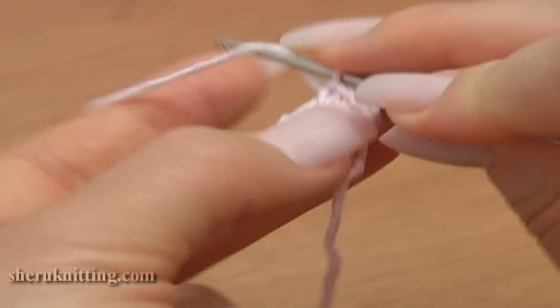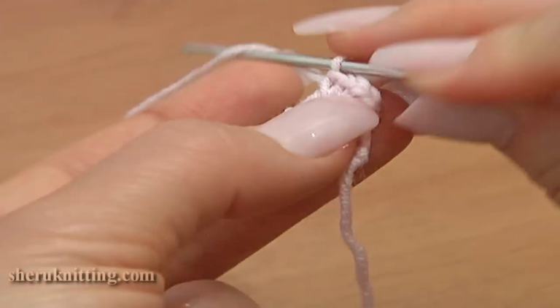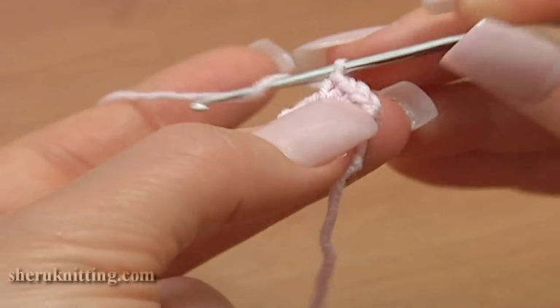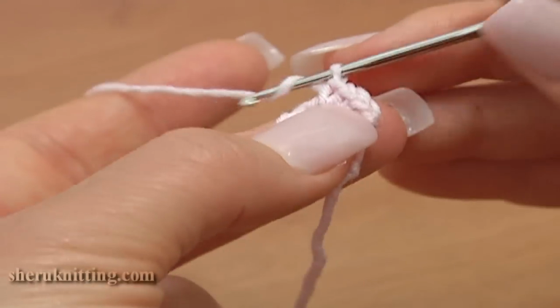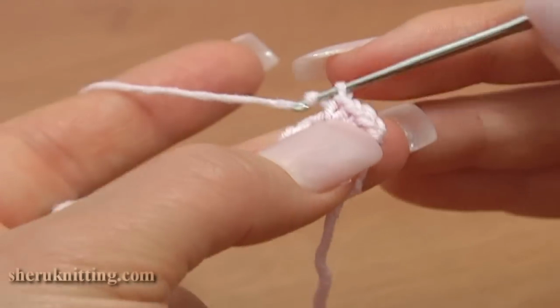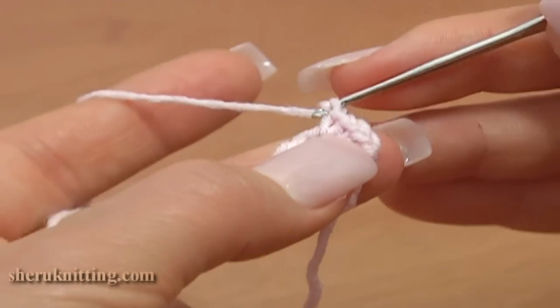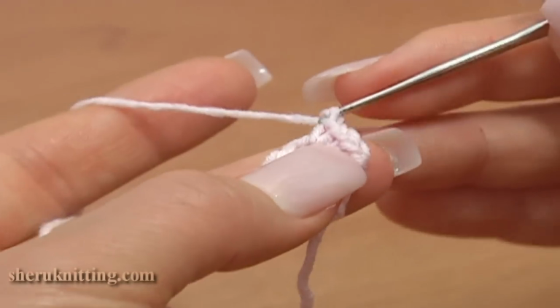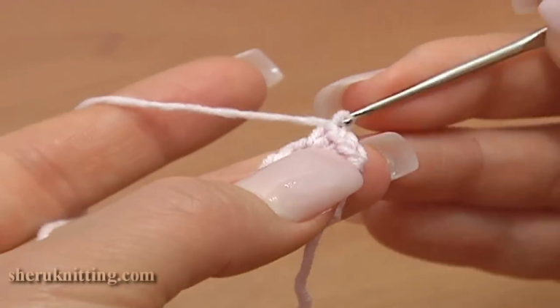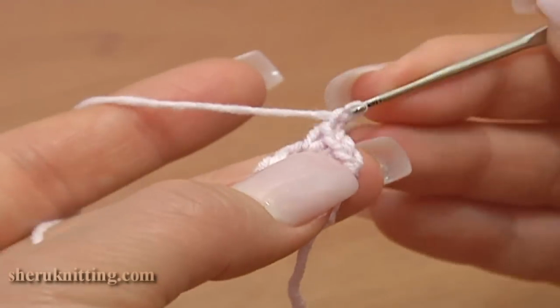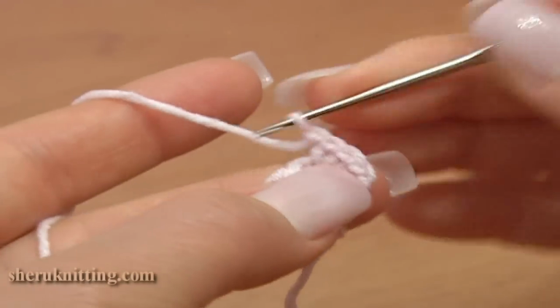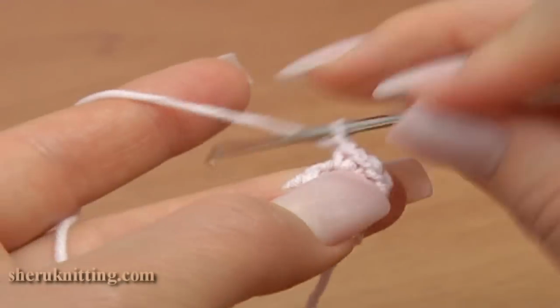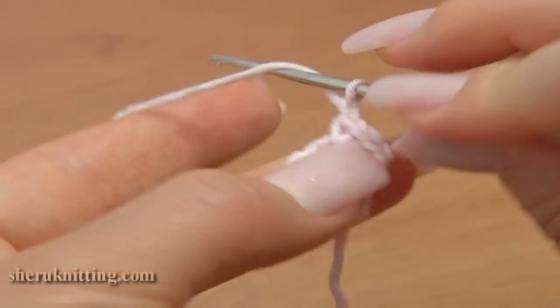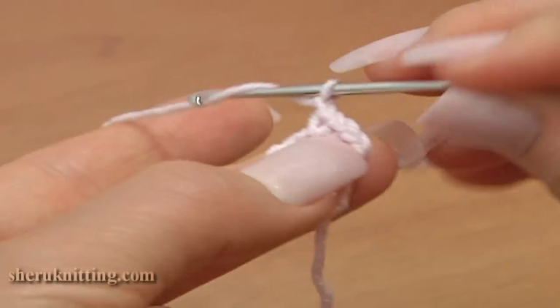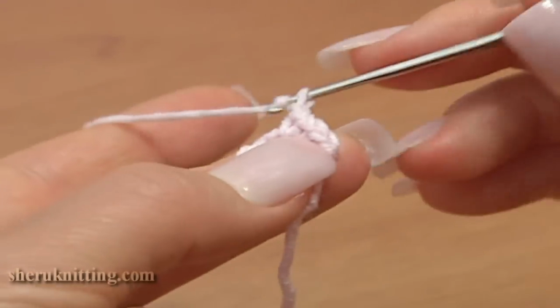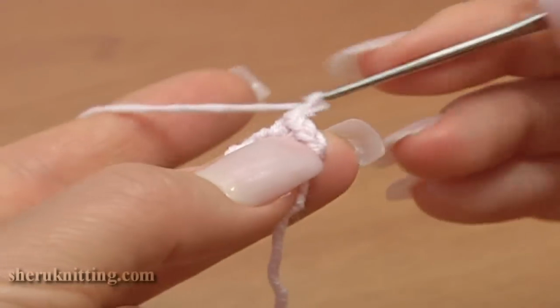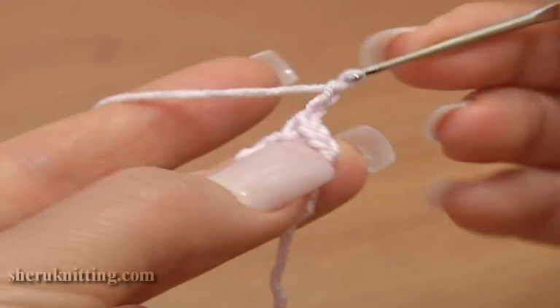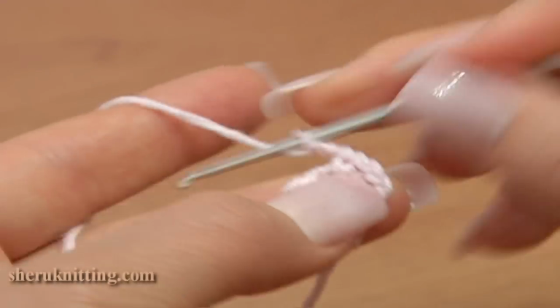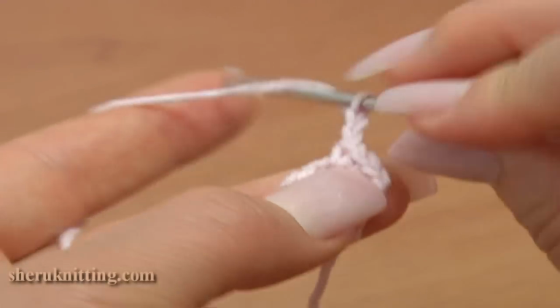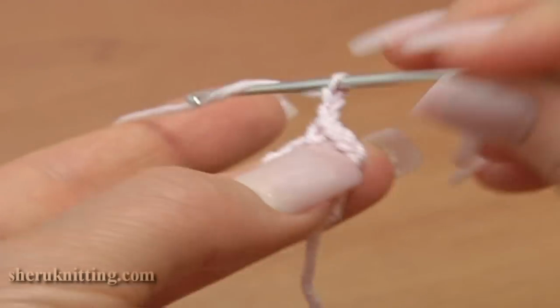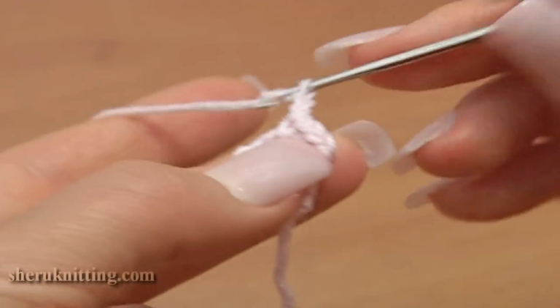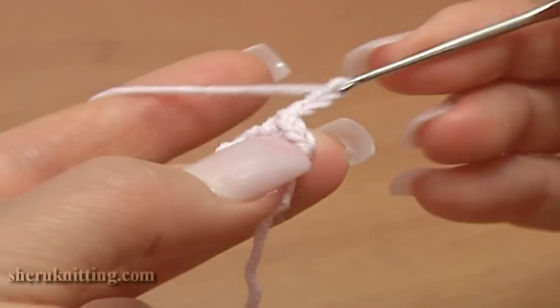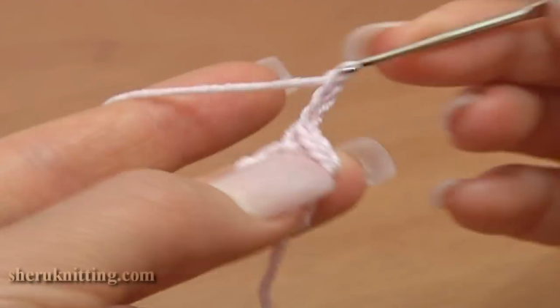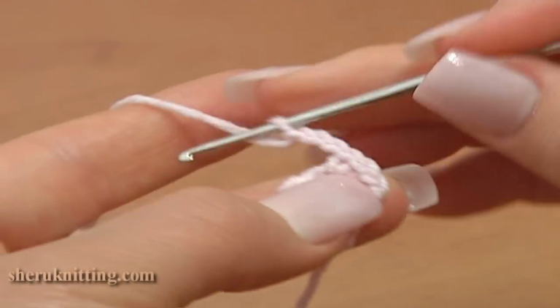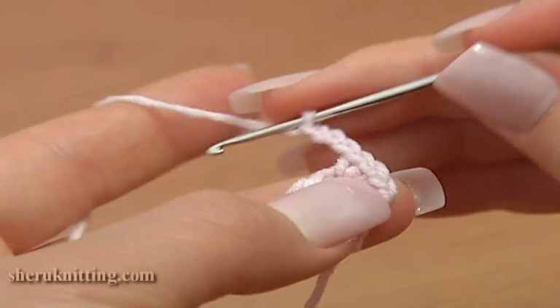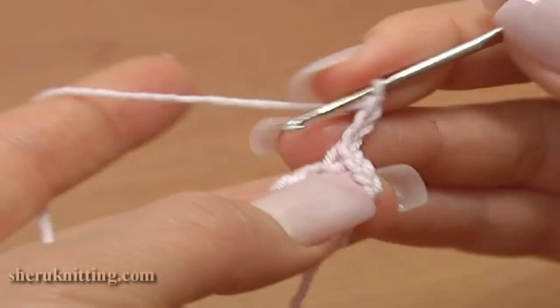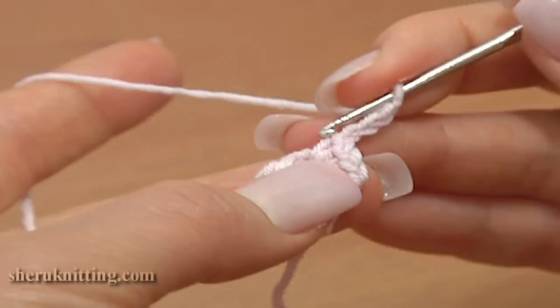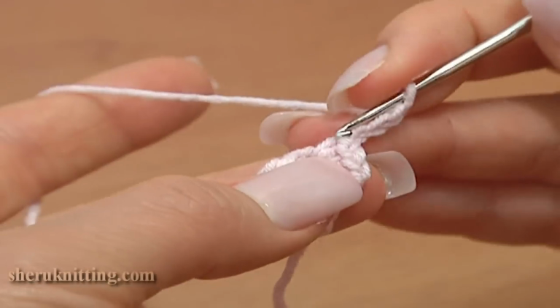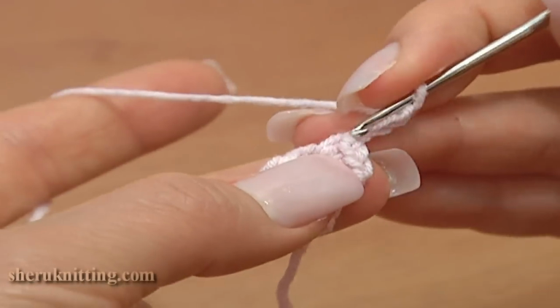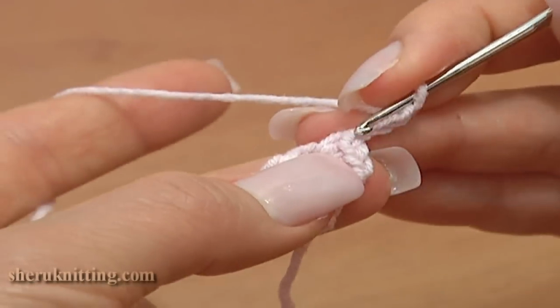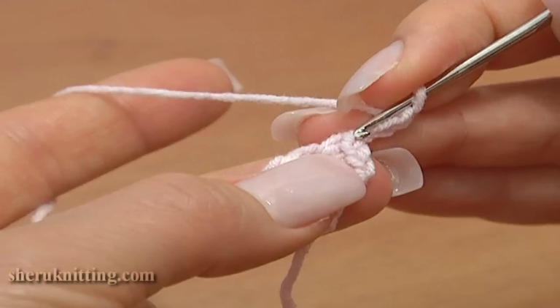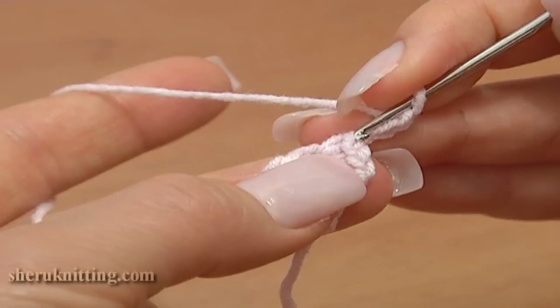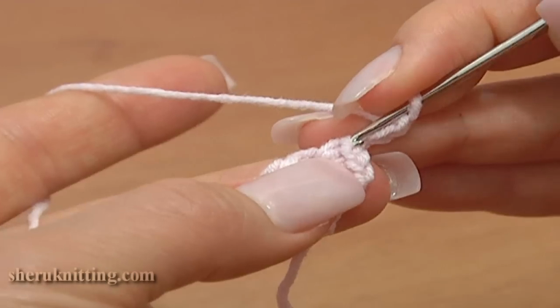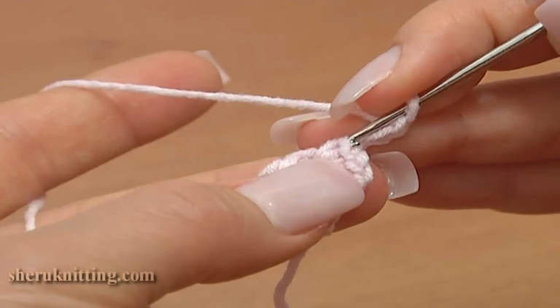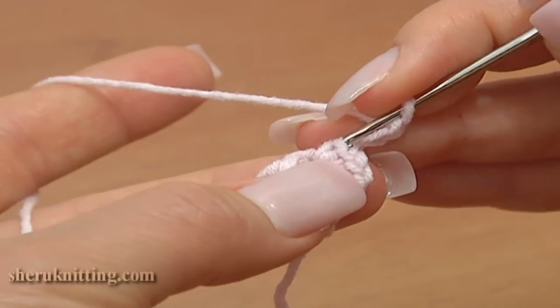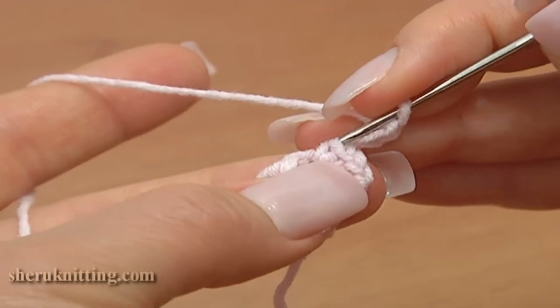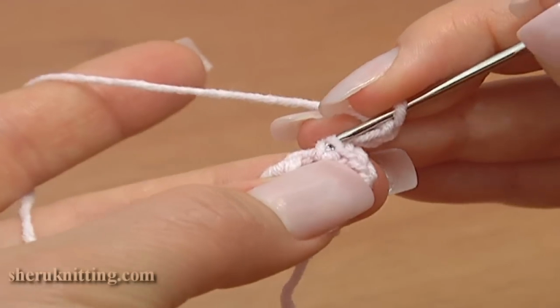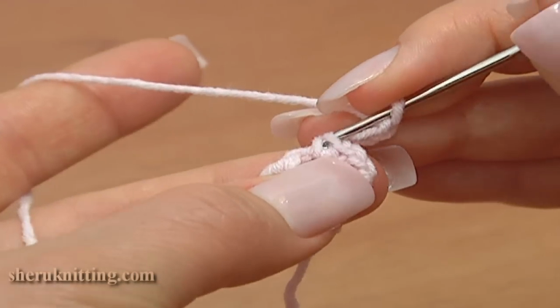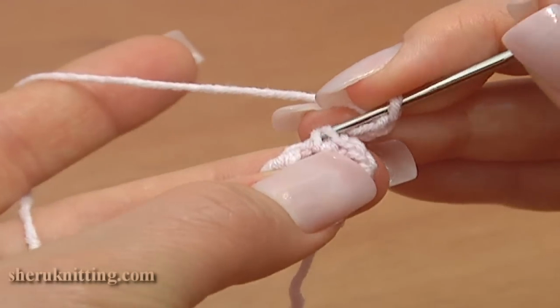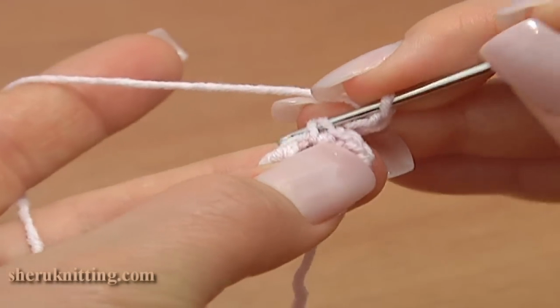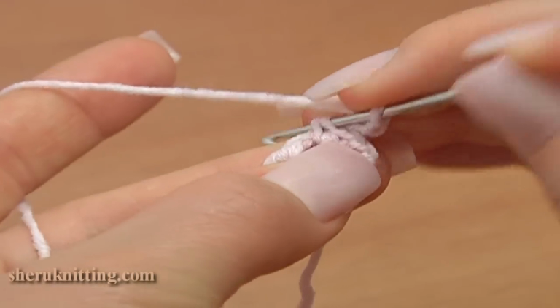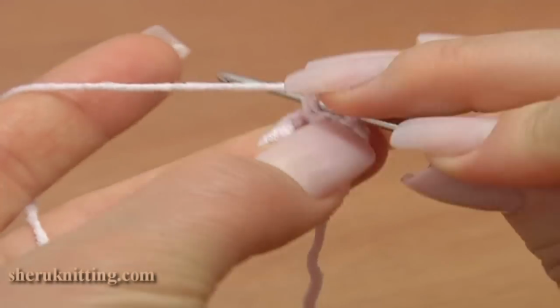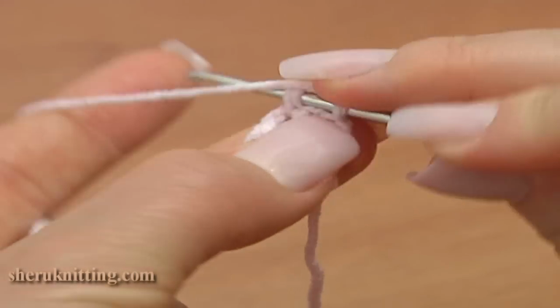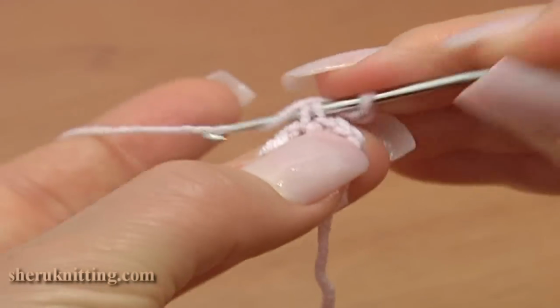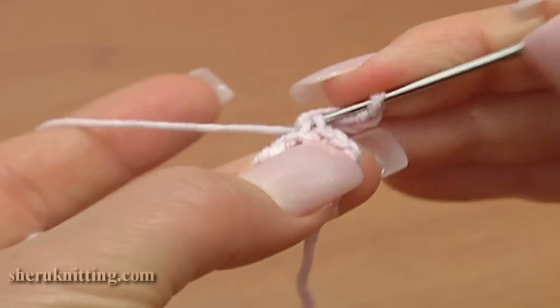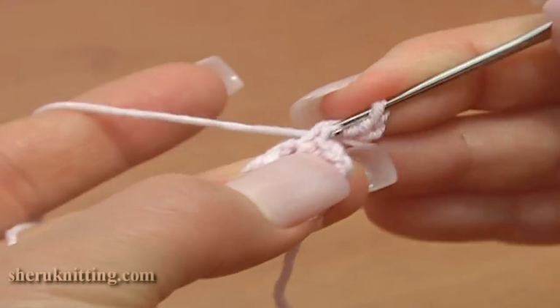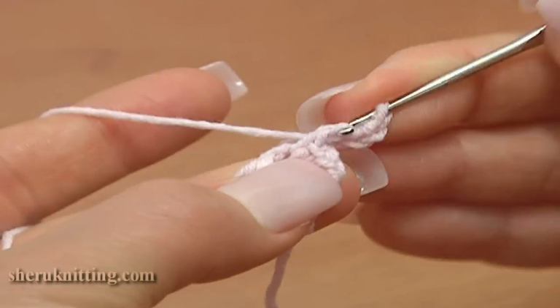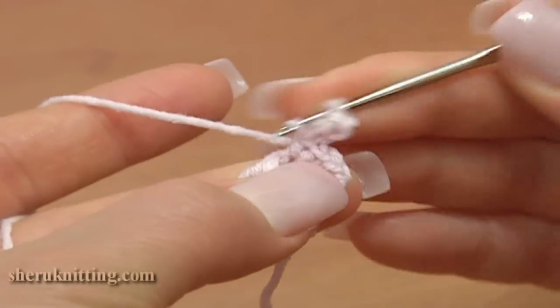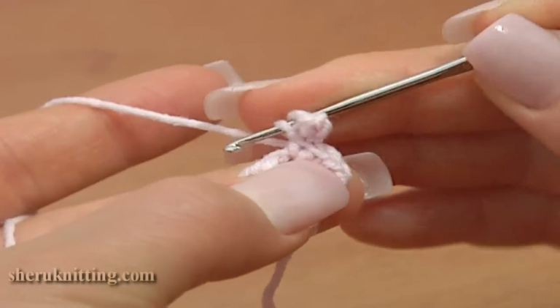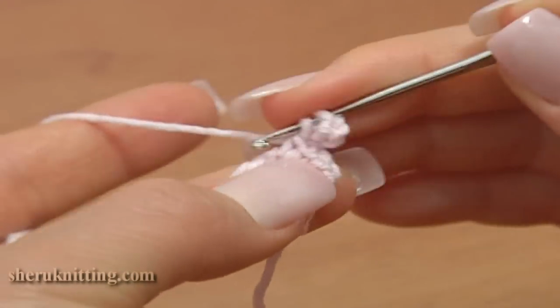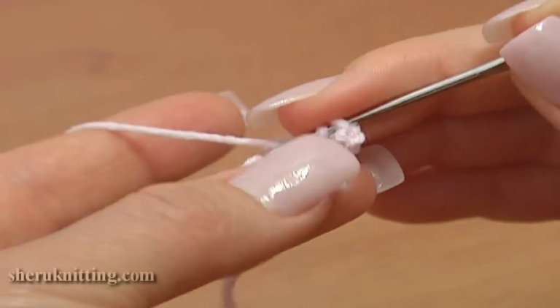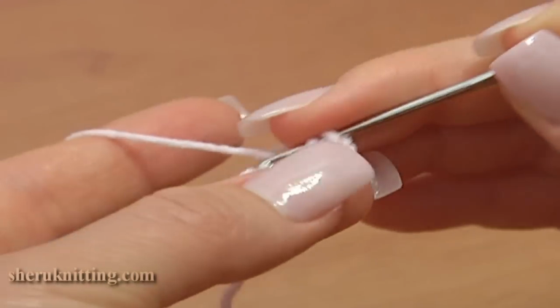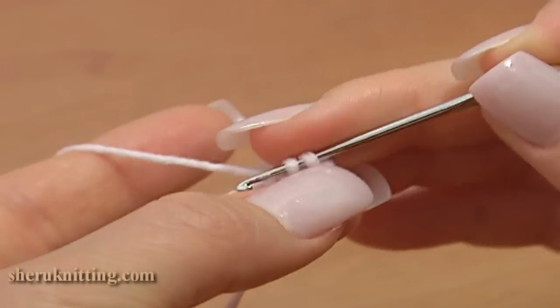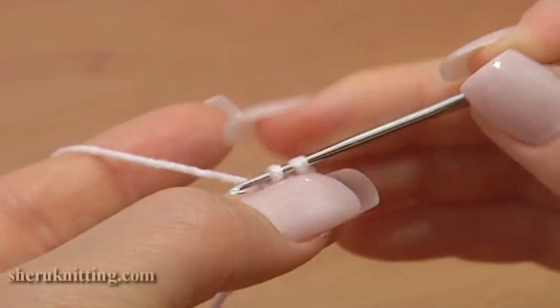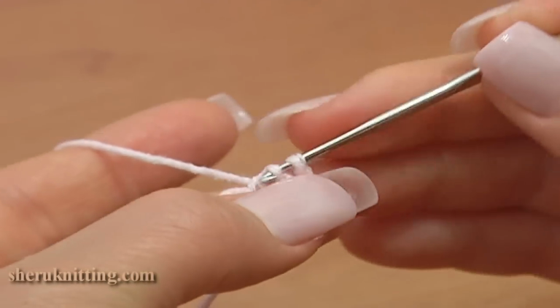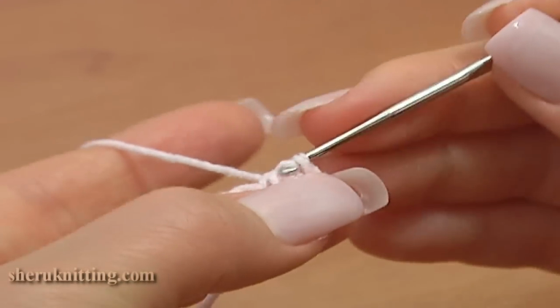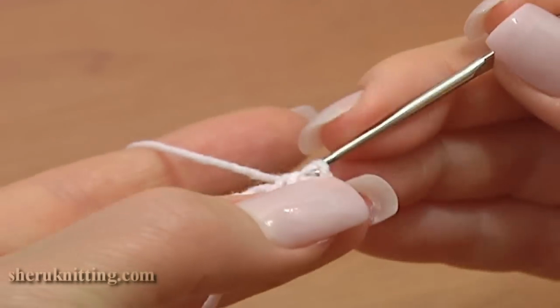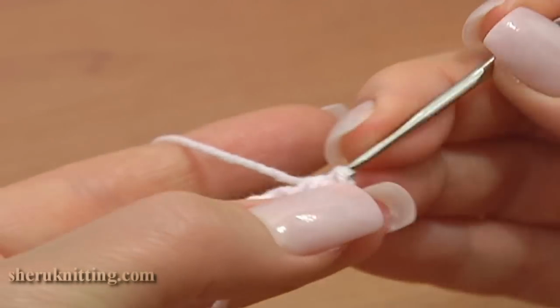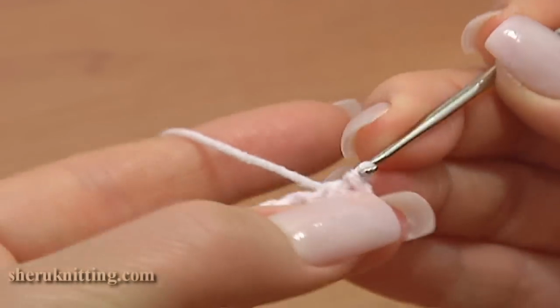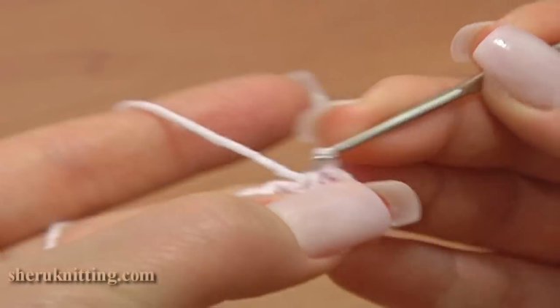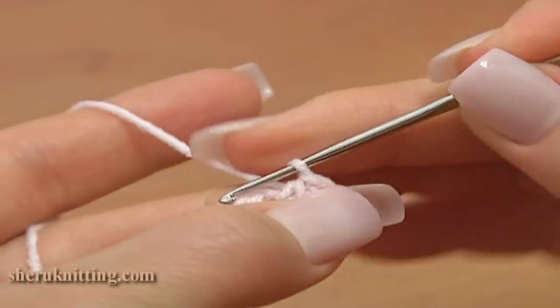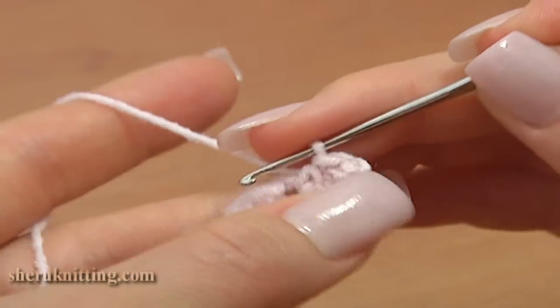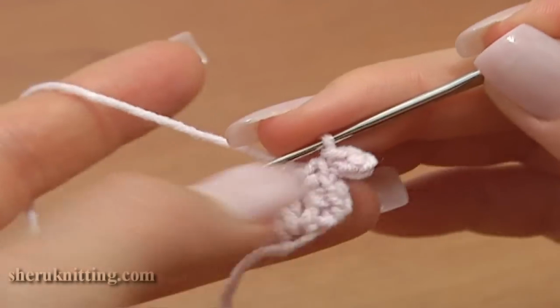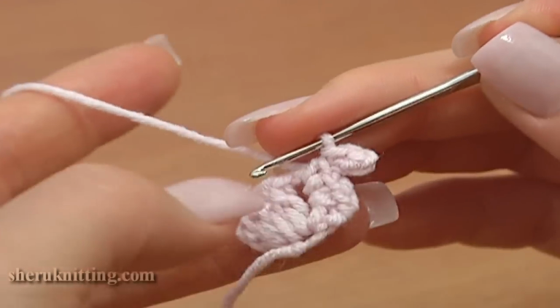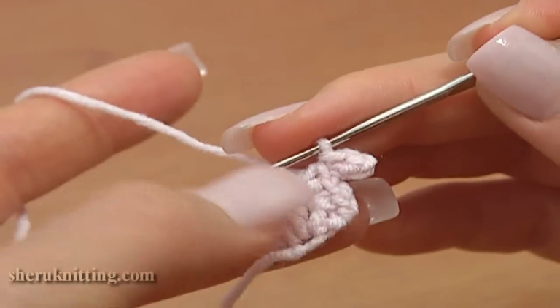Now make a 3-chain picot: chain 3 and a slip stitch in 2 loops of single crochet.